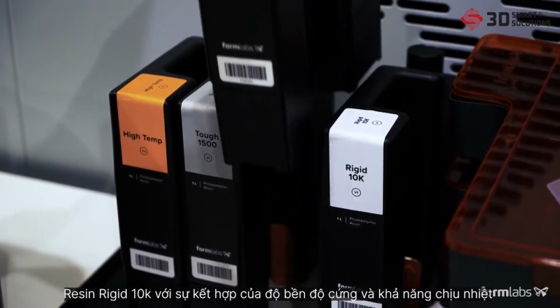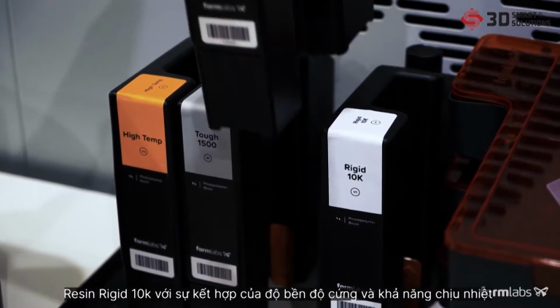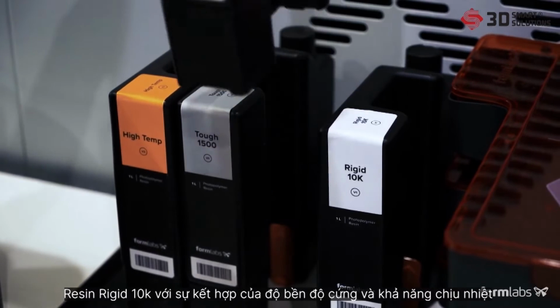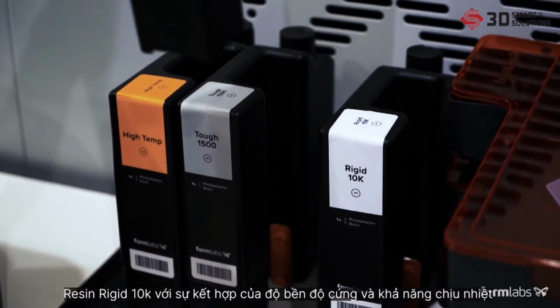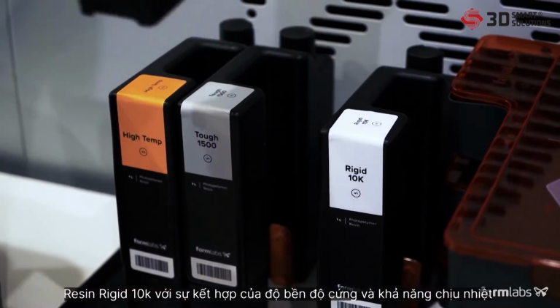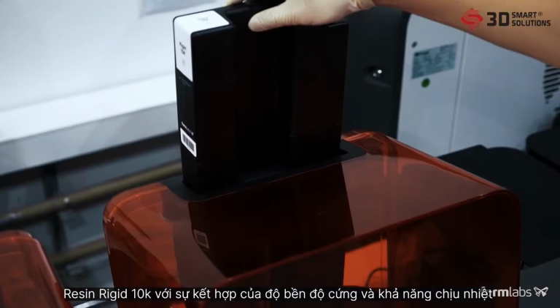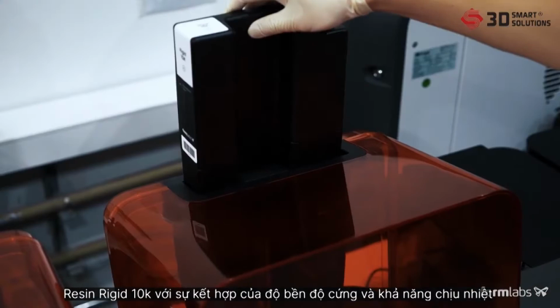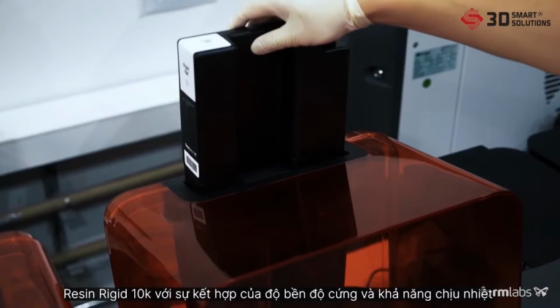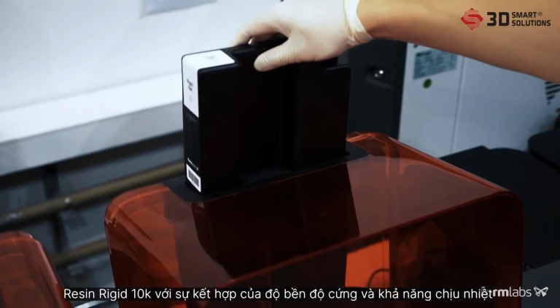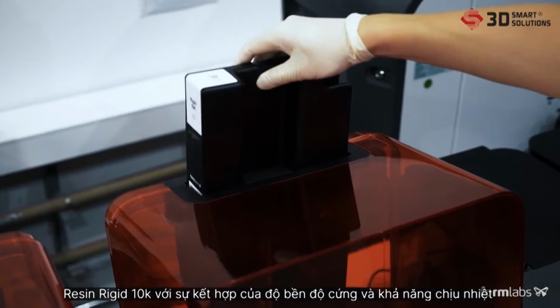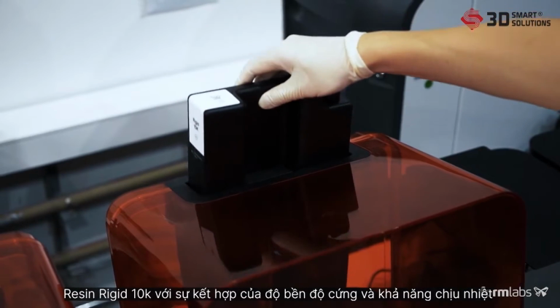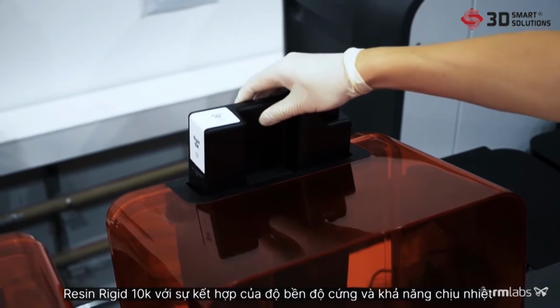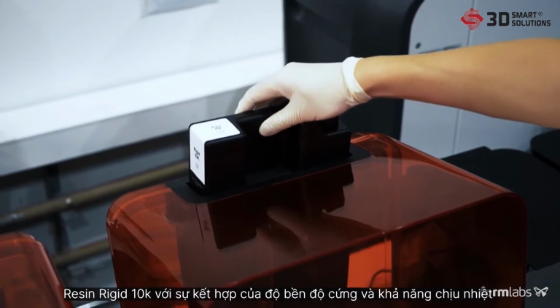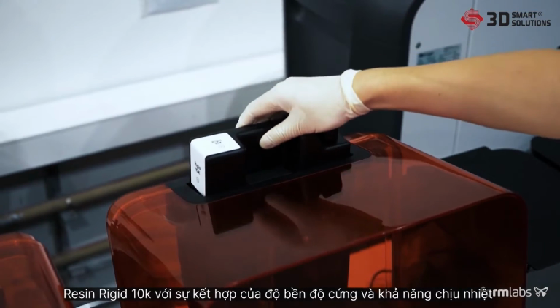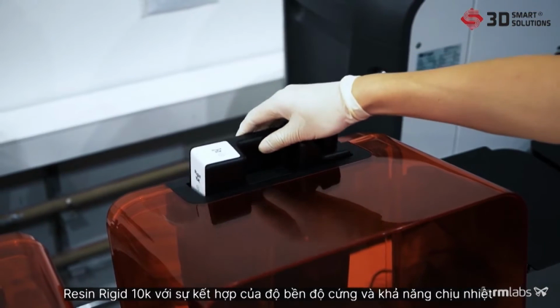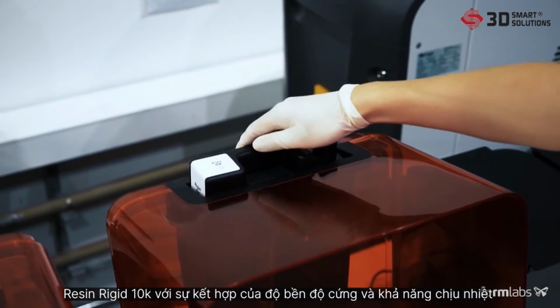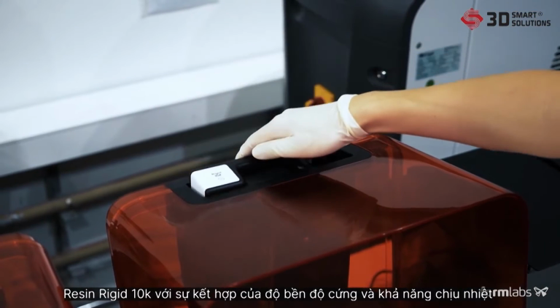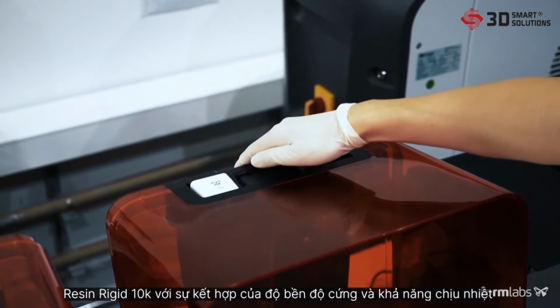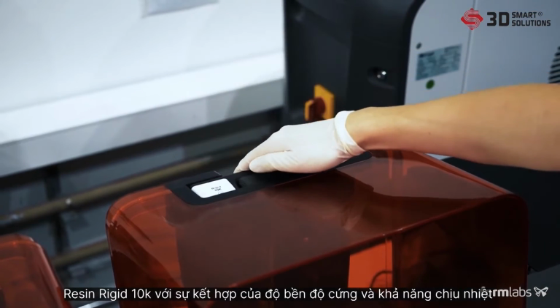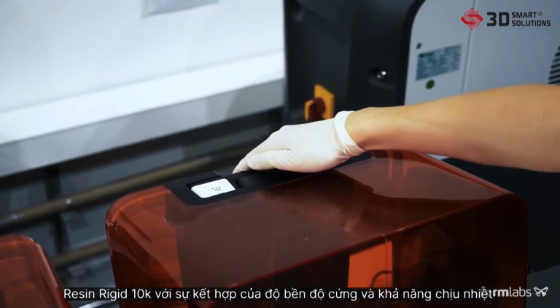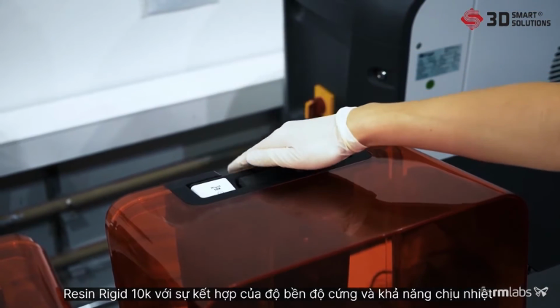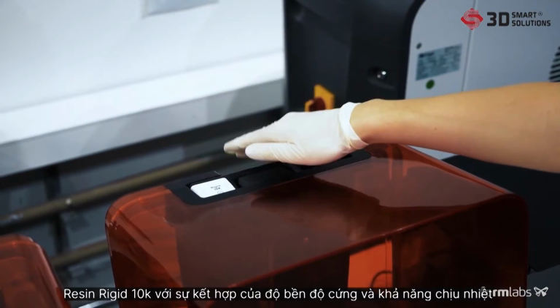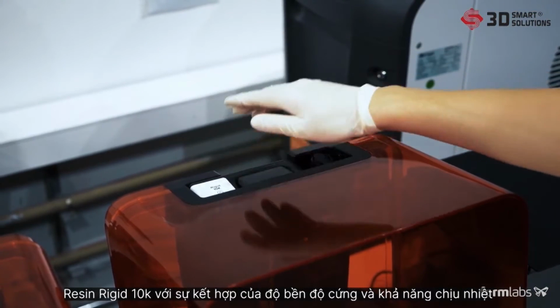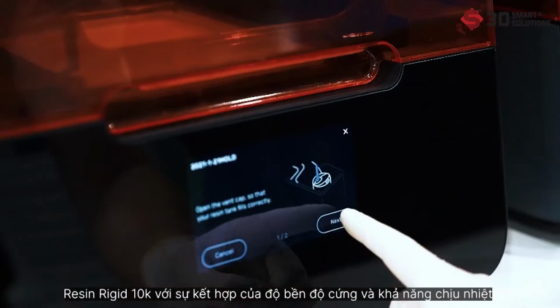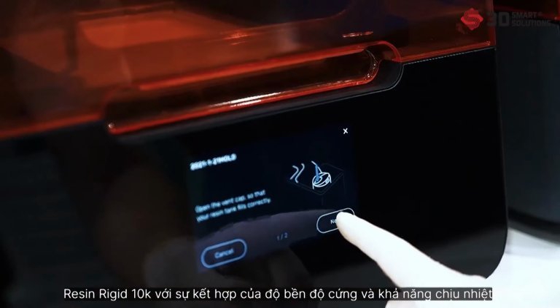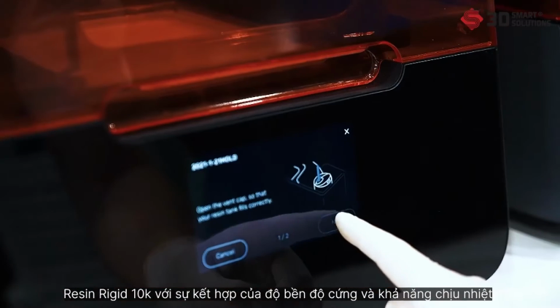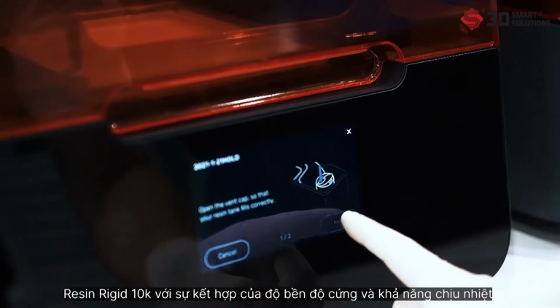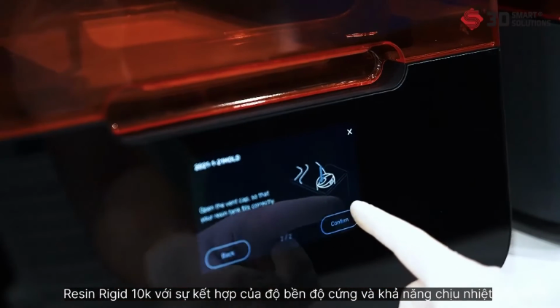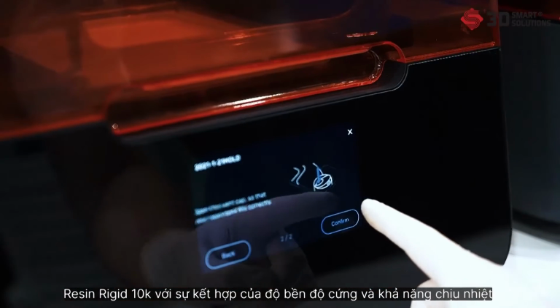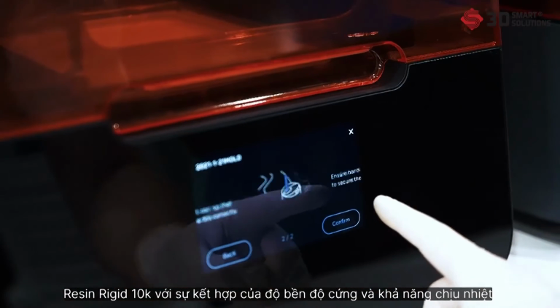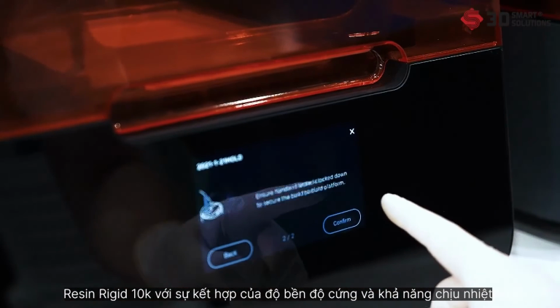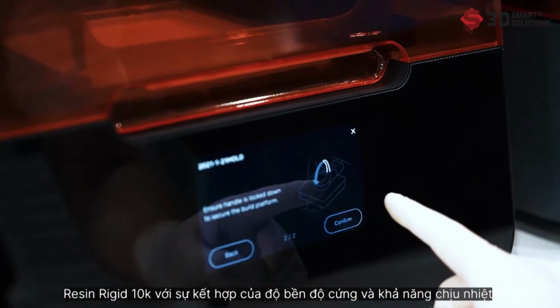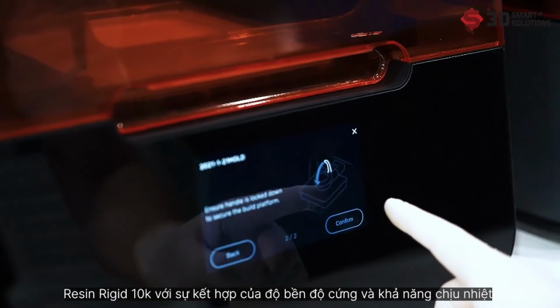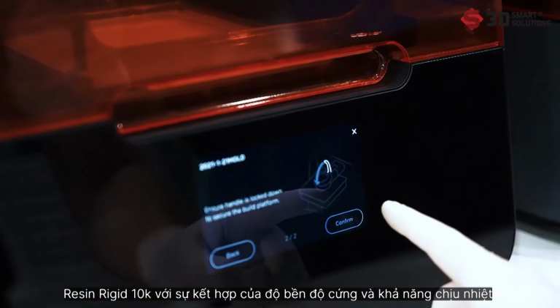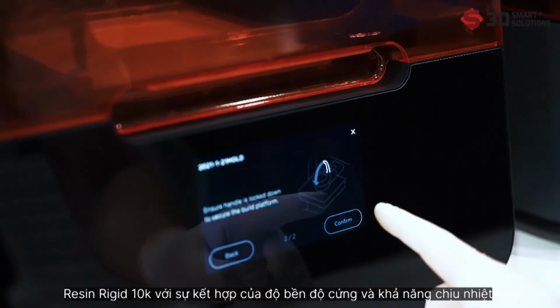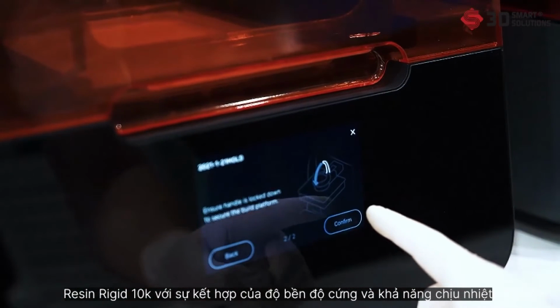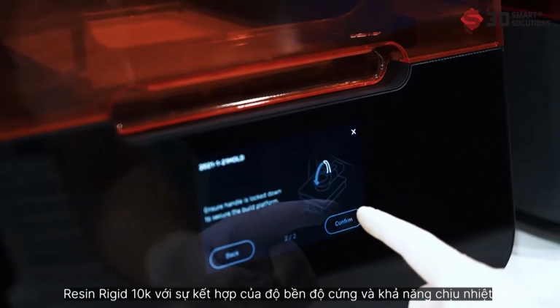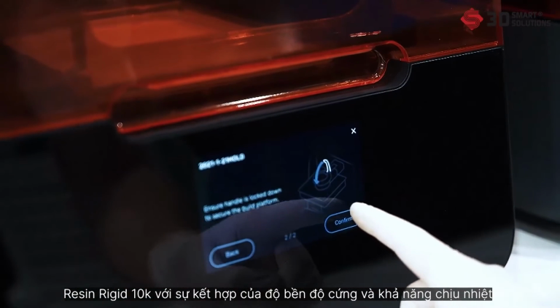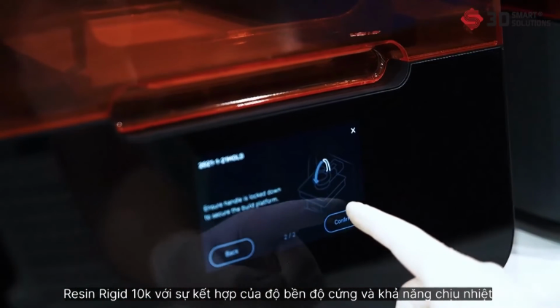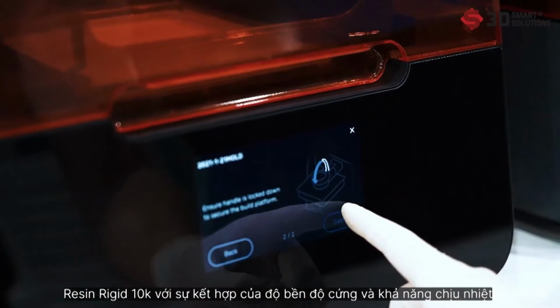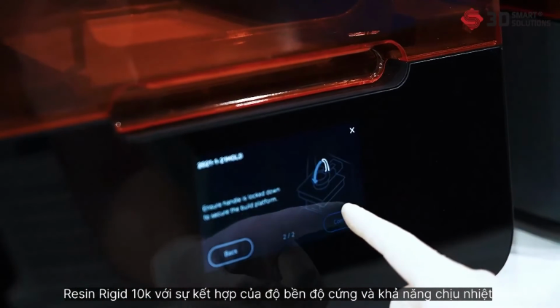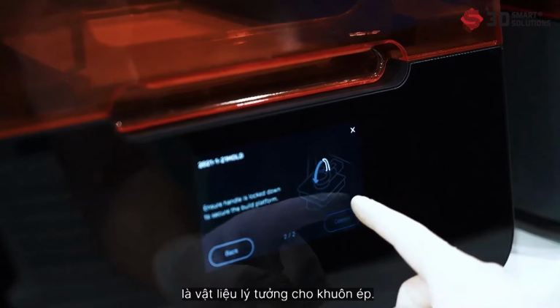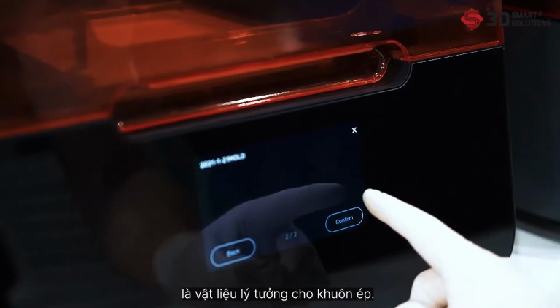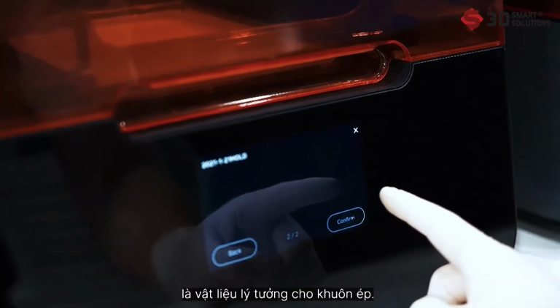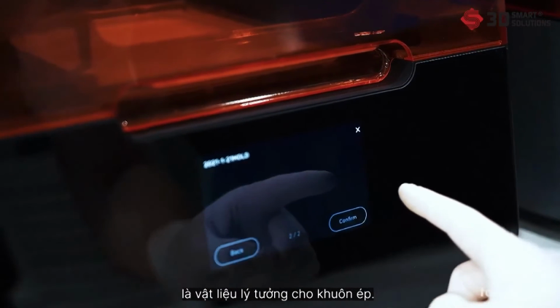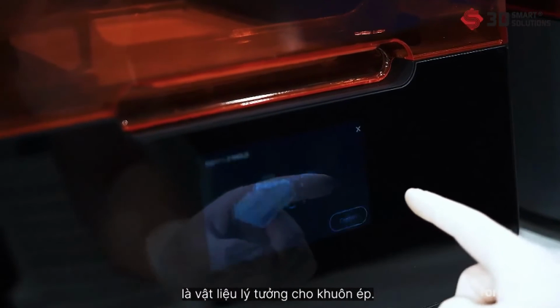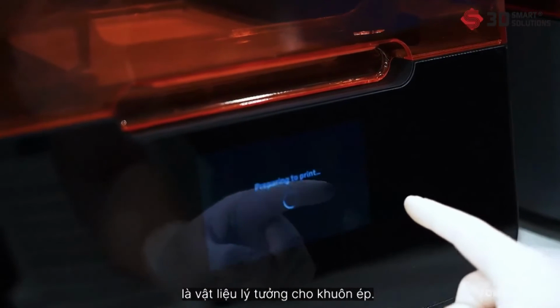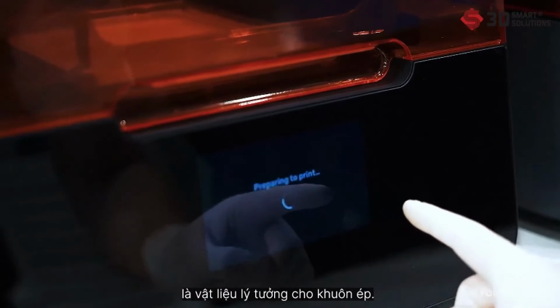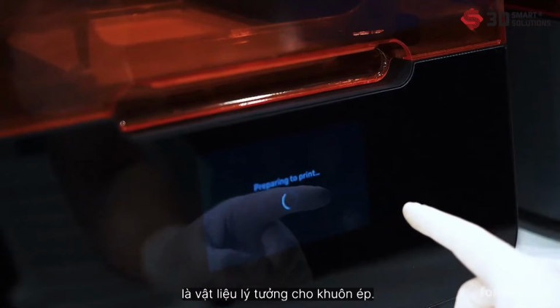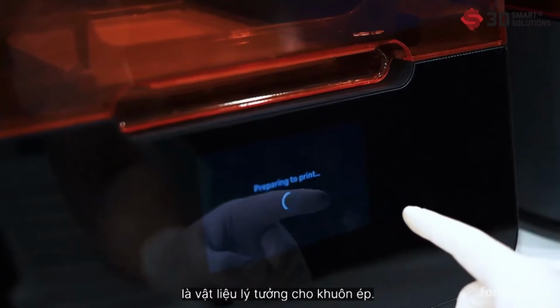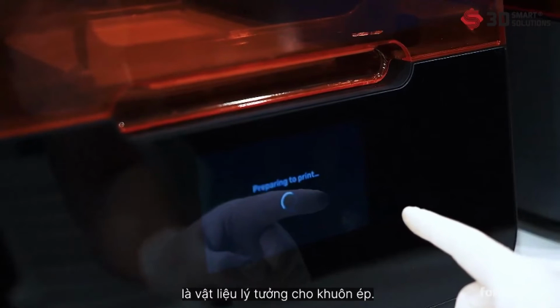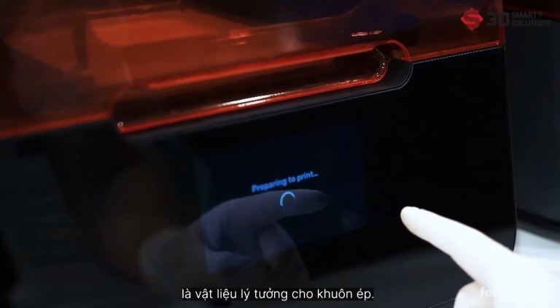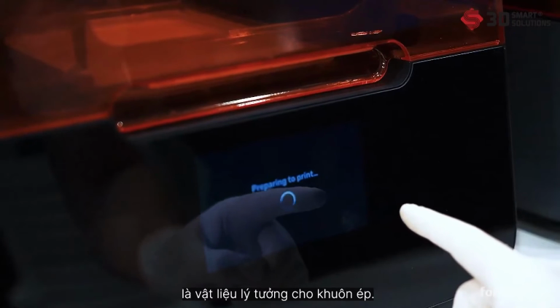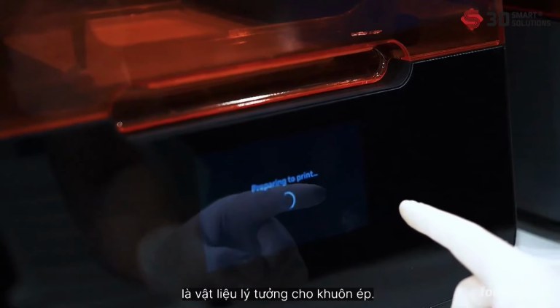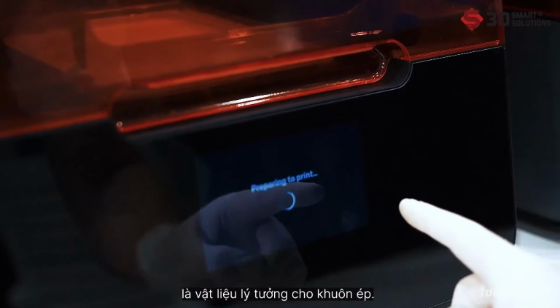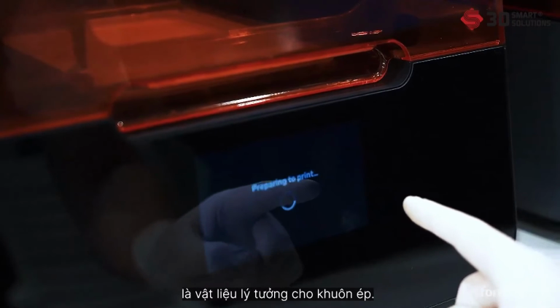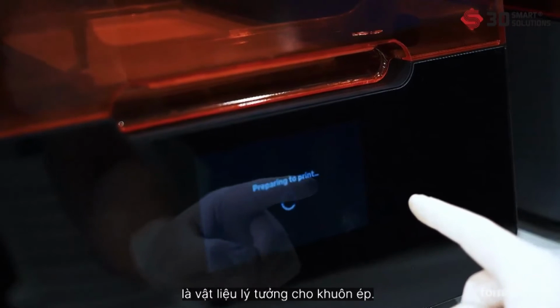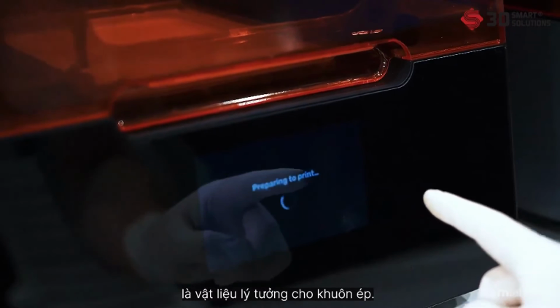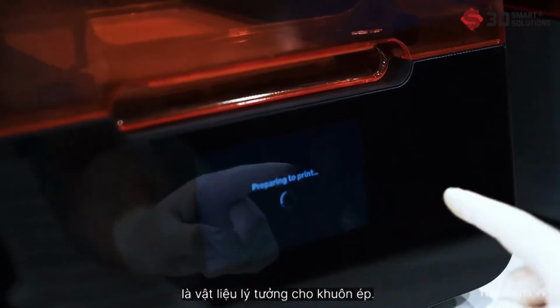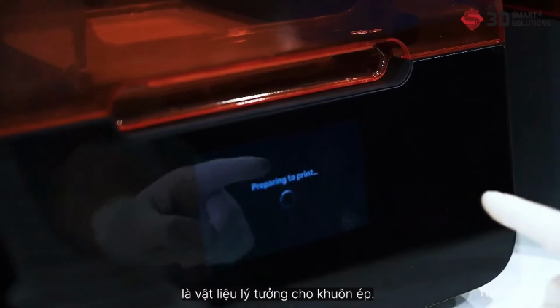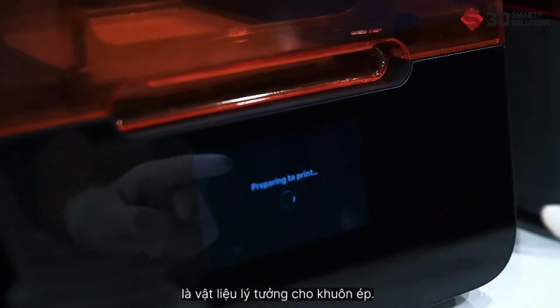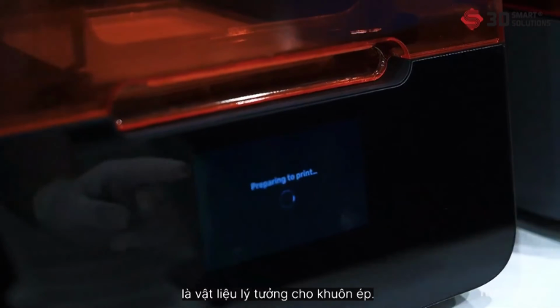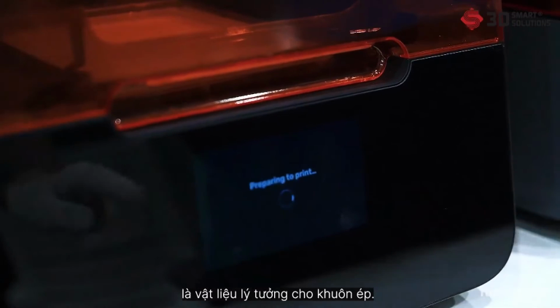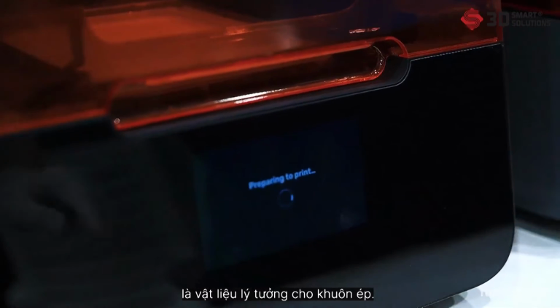Rigid 10K resin combines high strength, stiffness, and thermal resistance, making it an ideal material for injection molds.